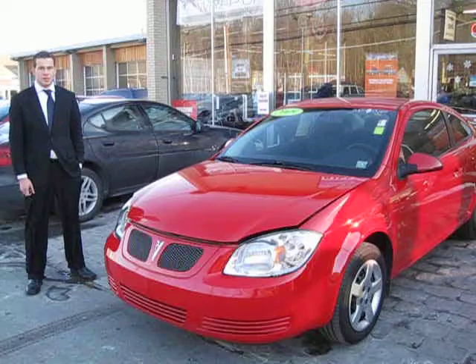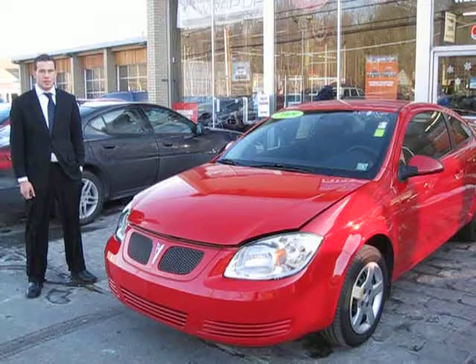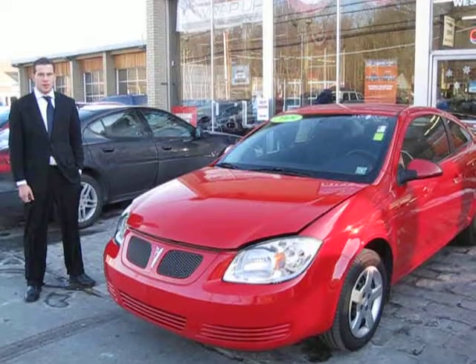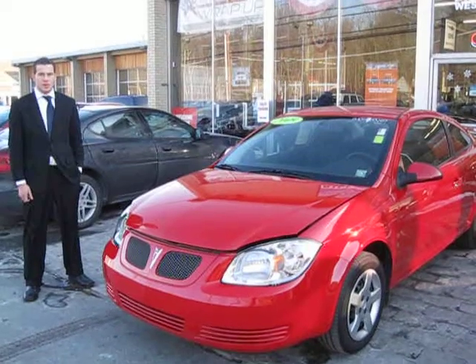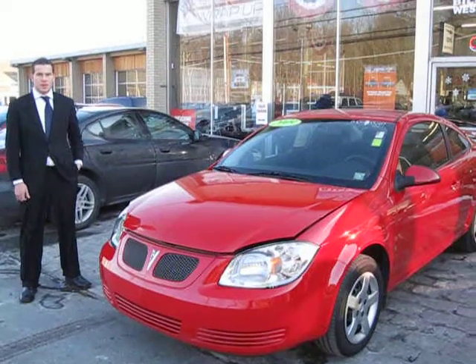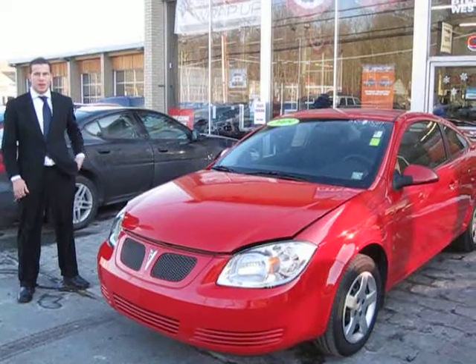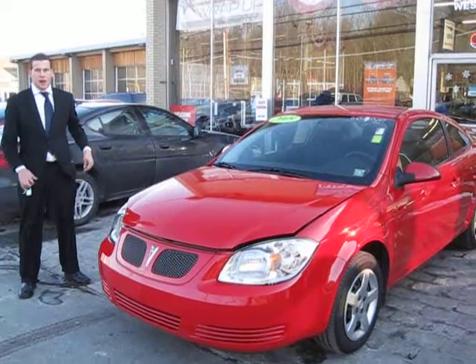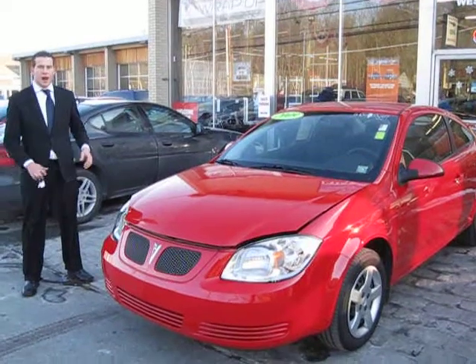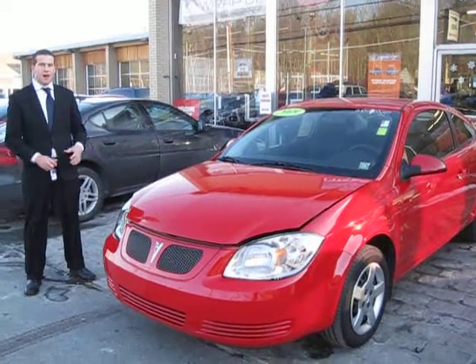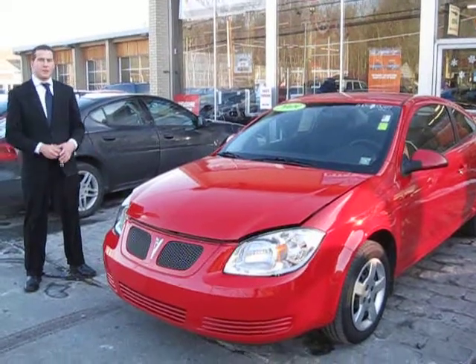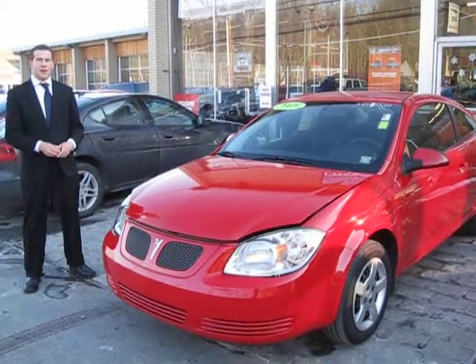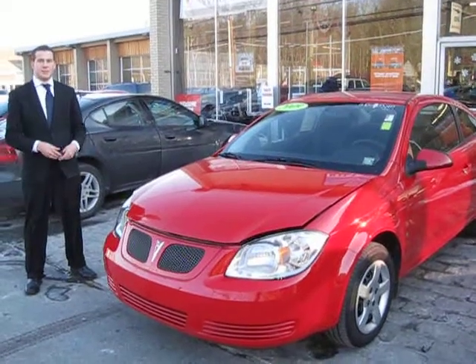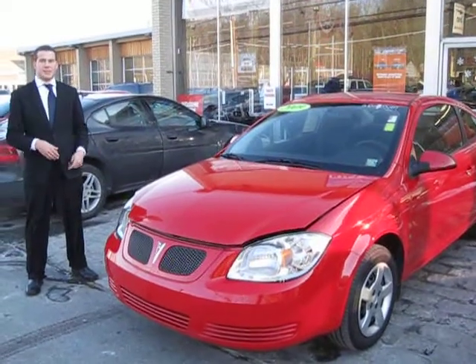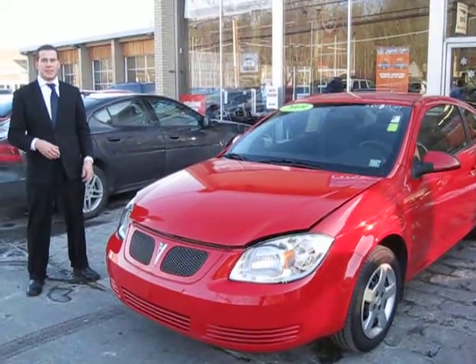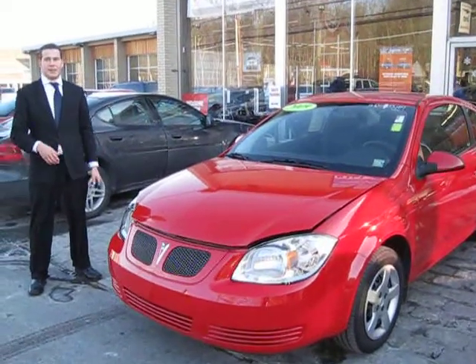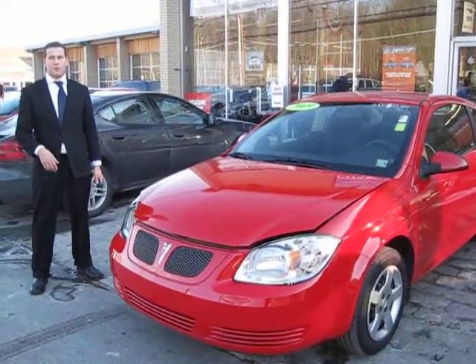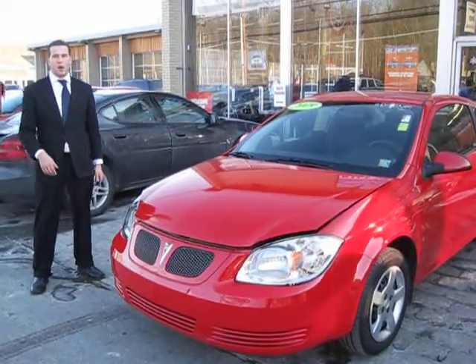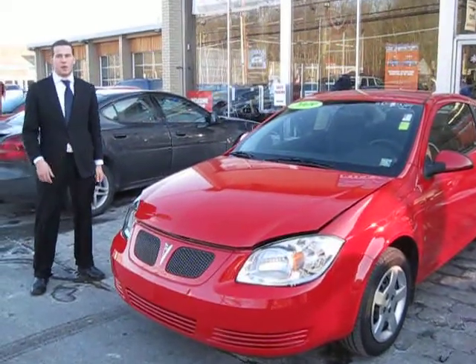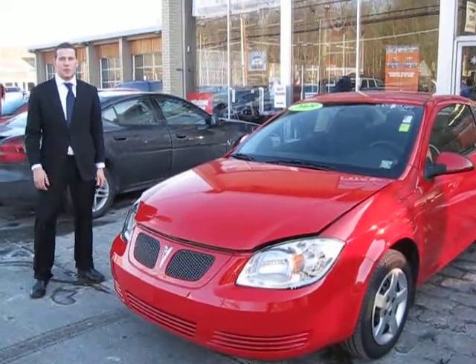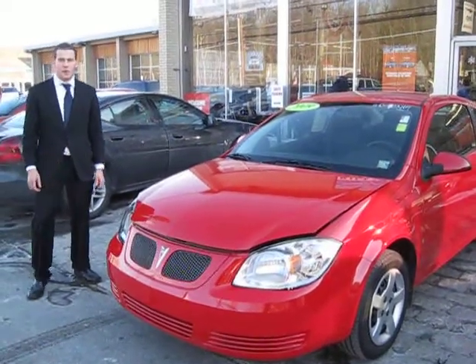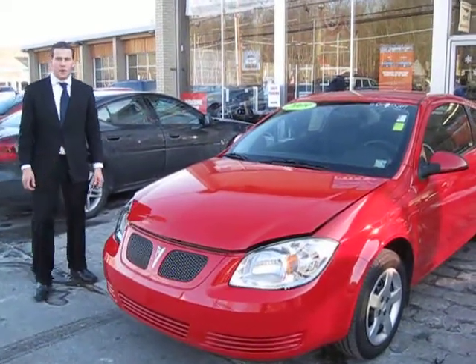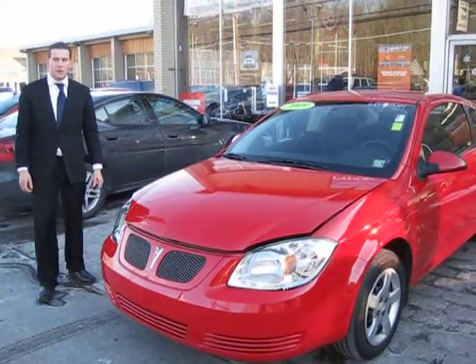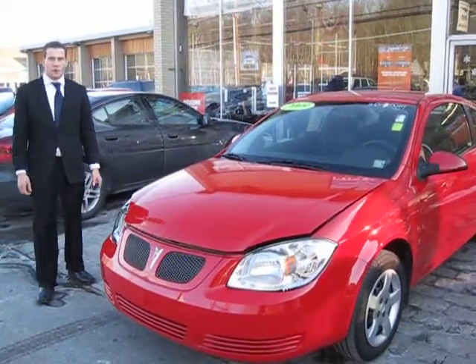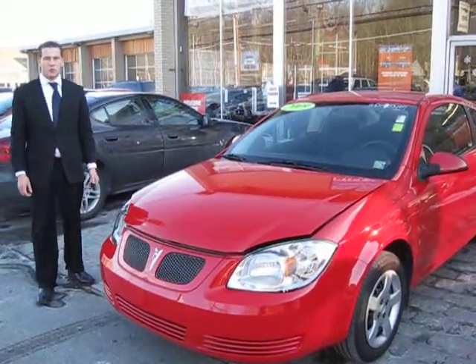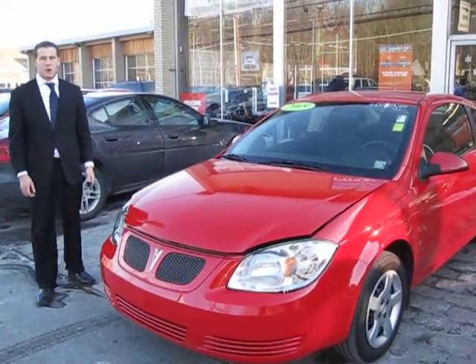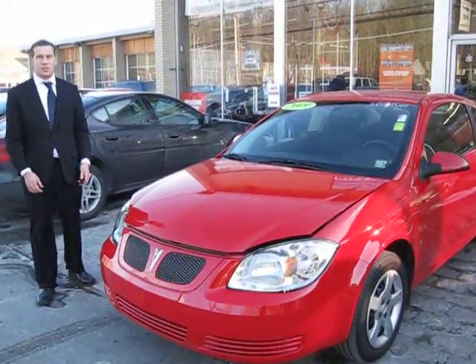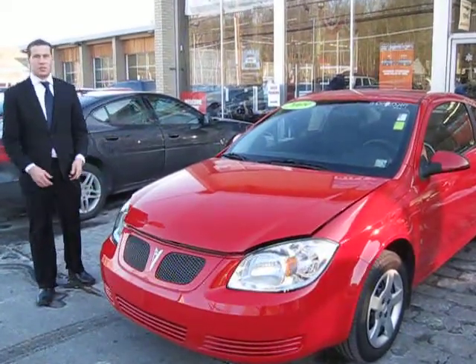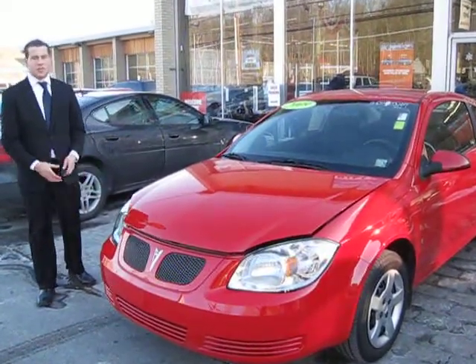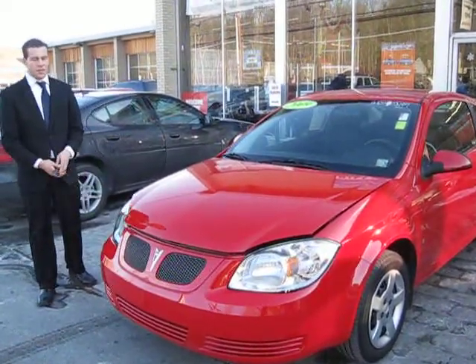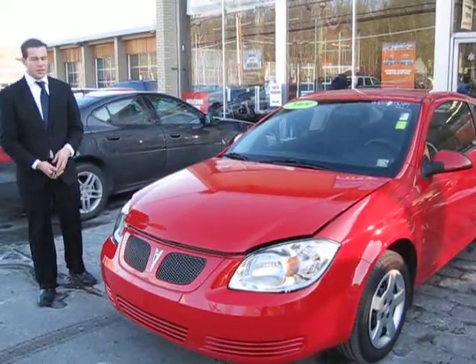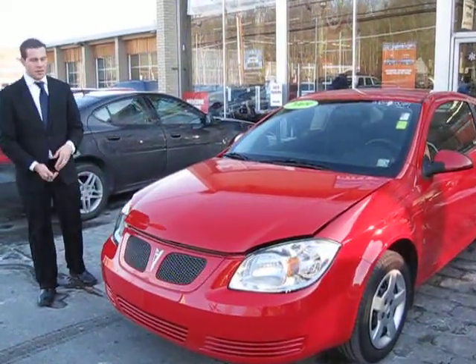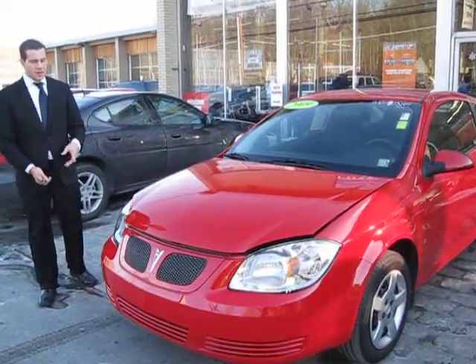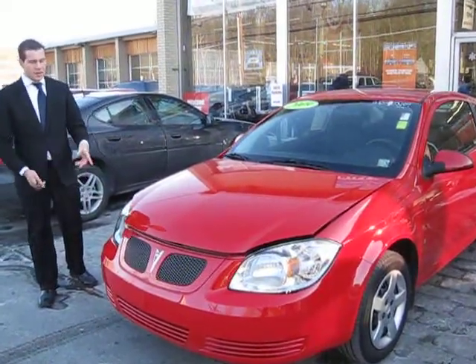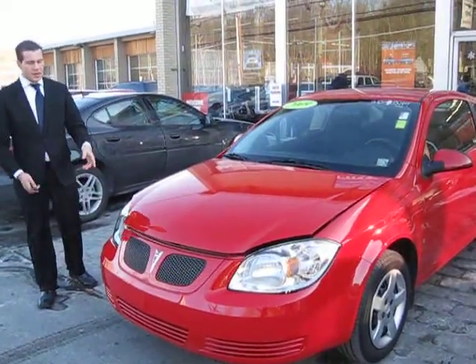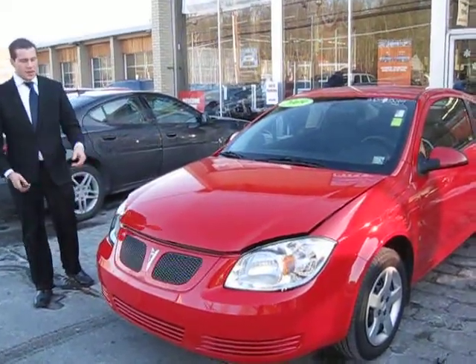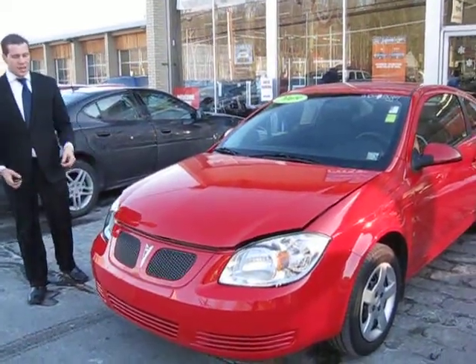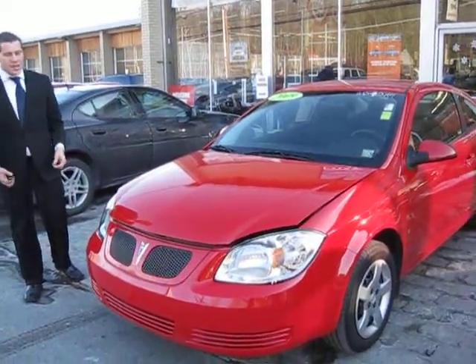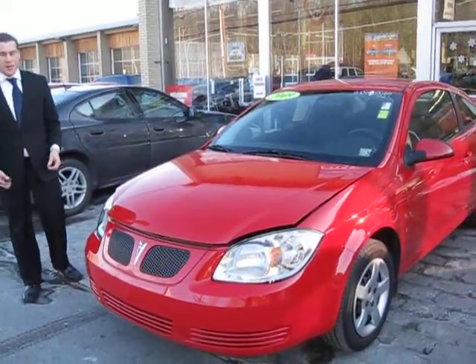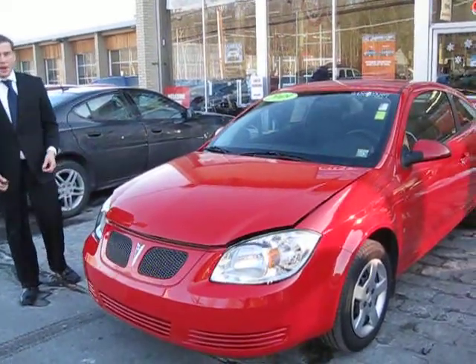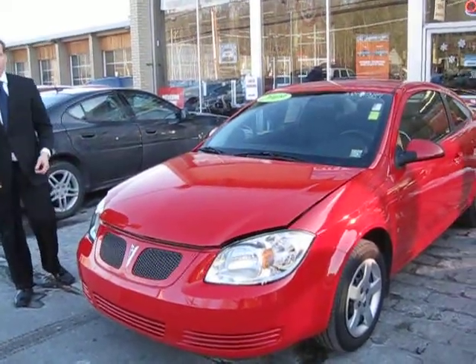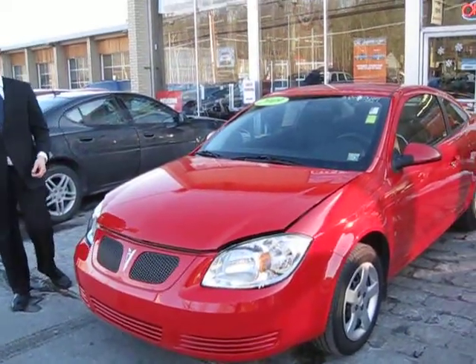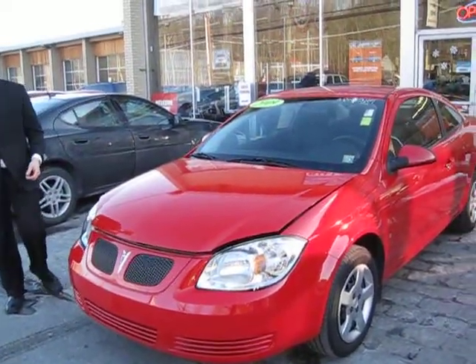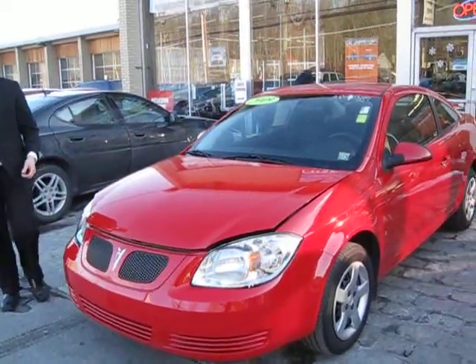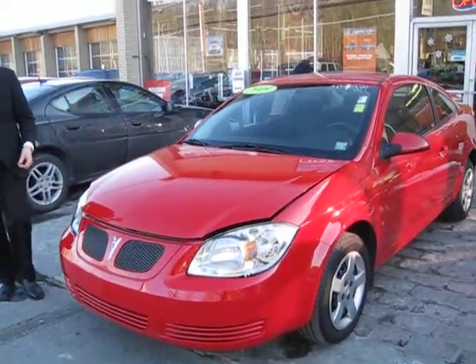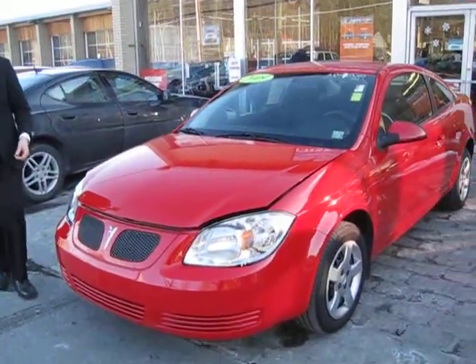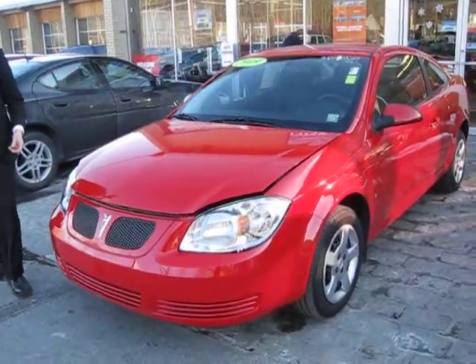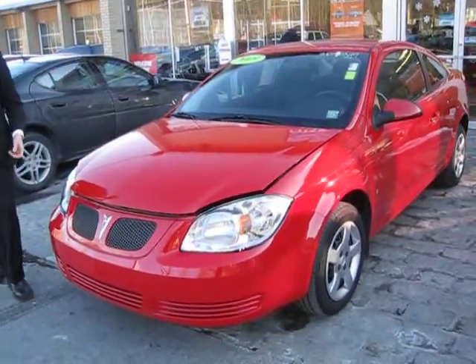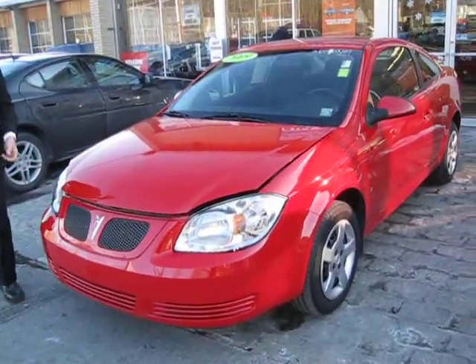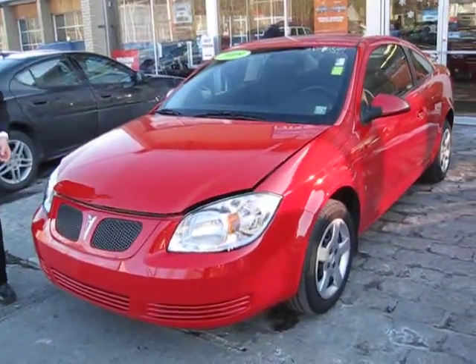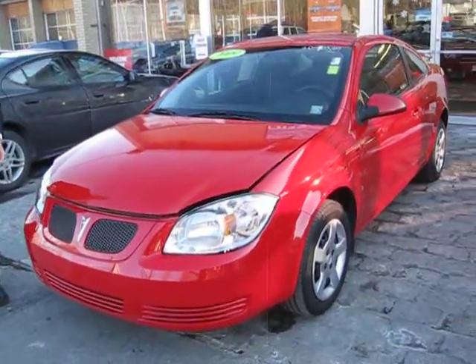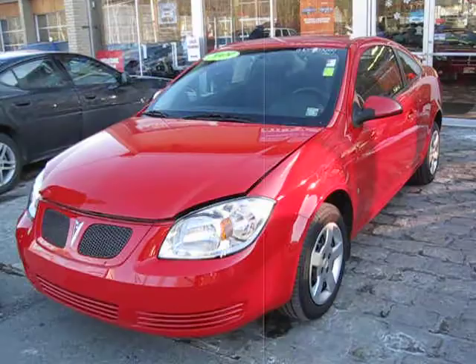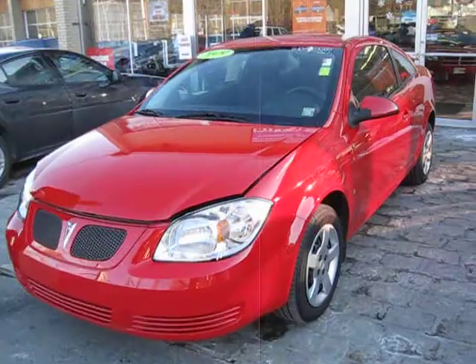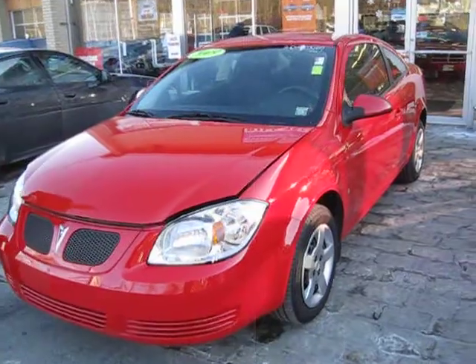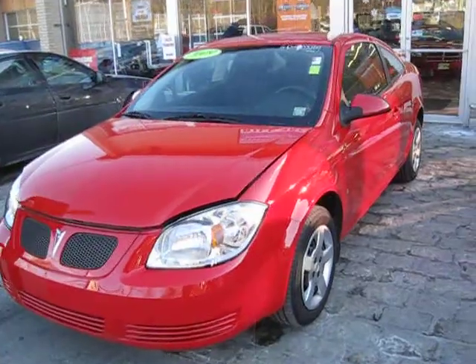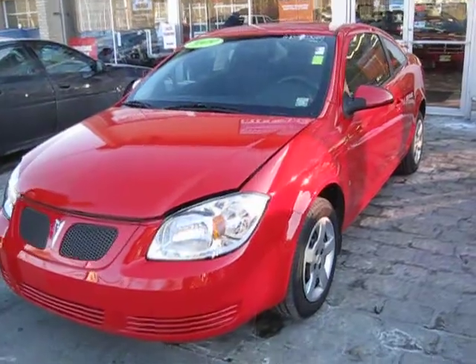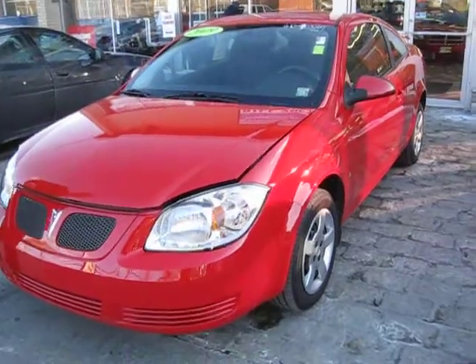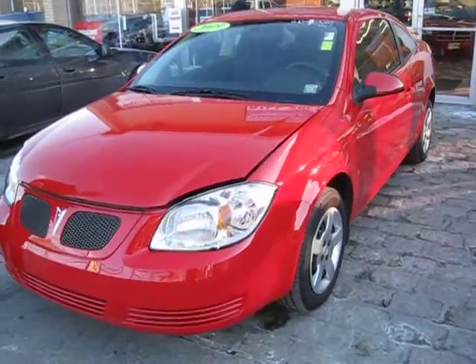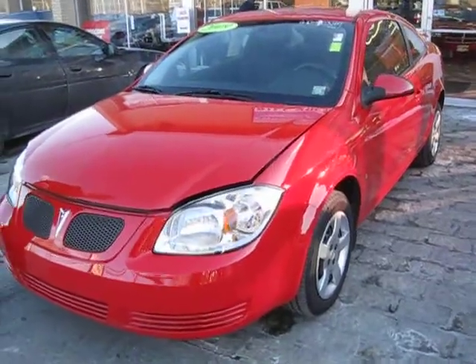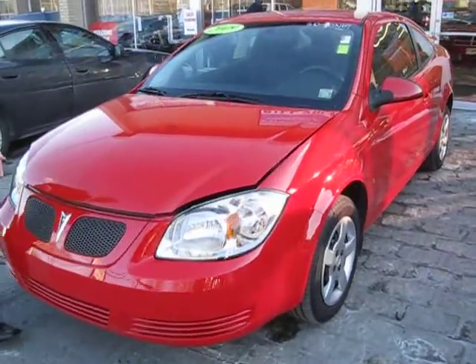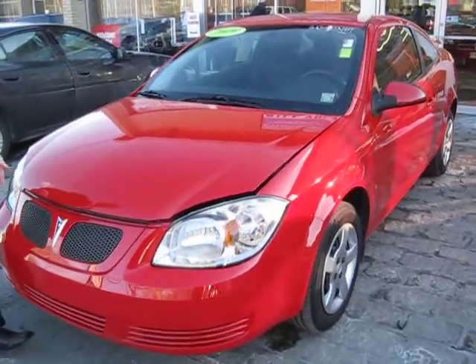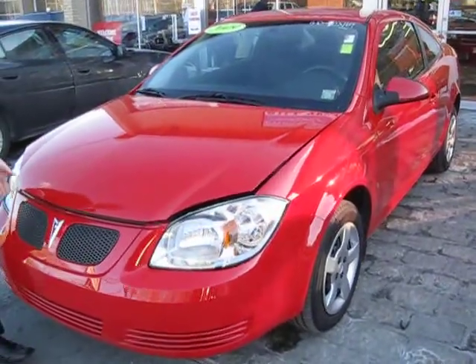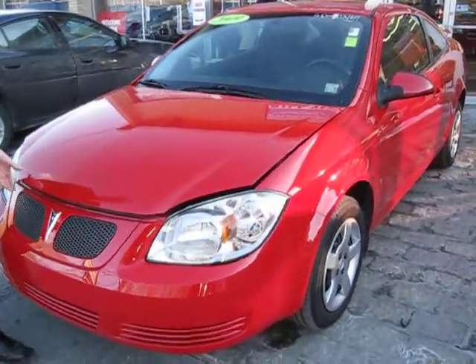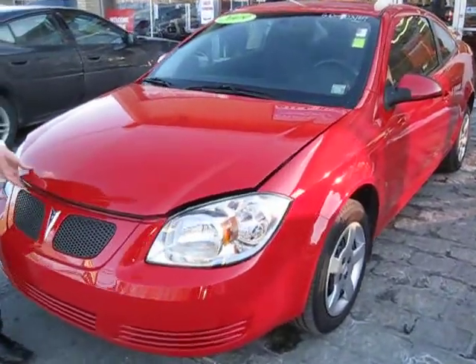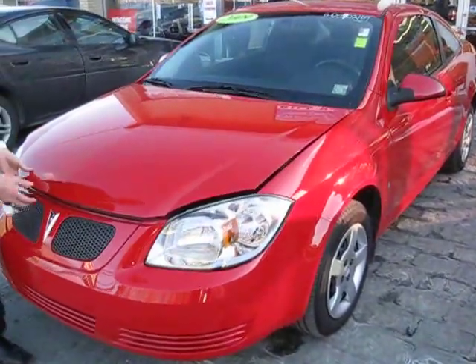Hi, my name is Steve. Welcome to Bill Bowles, Rochester. Here we have a 2009 Pontiac G5.